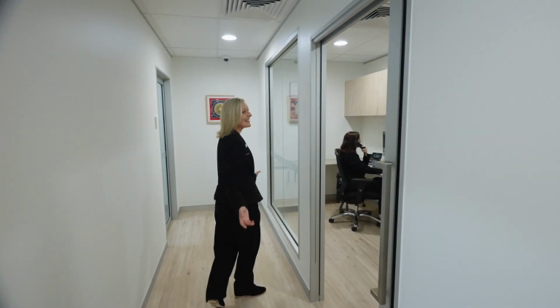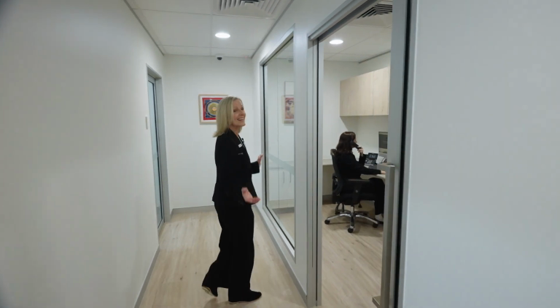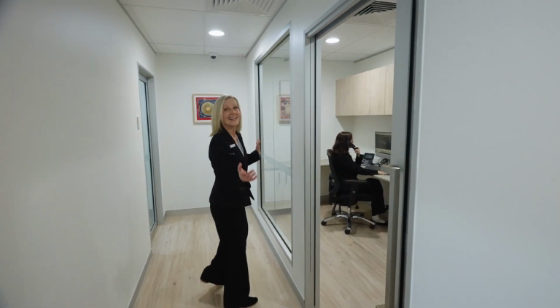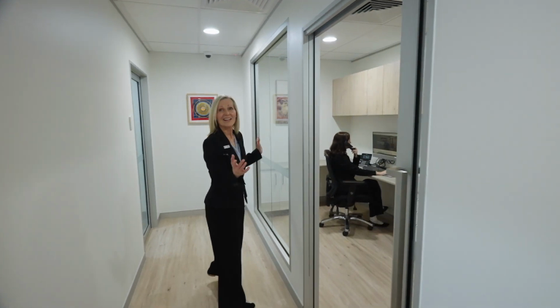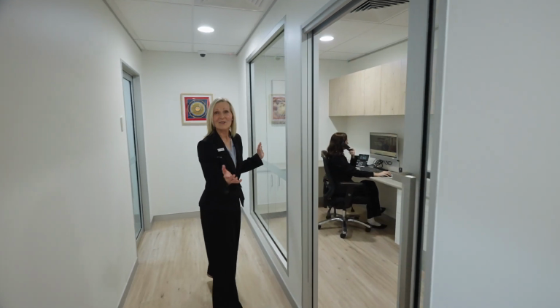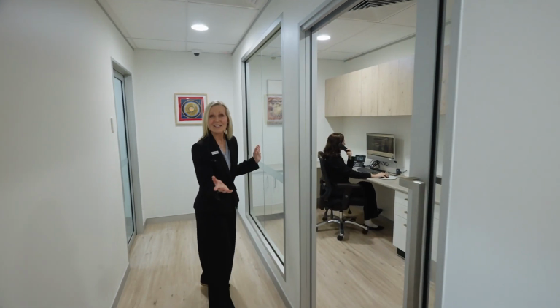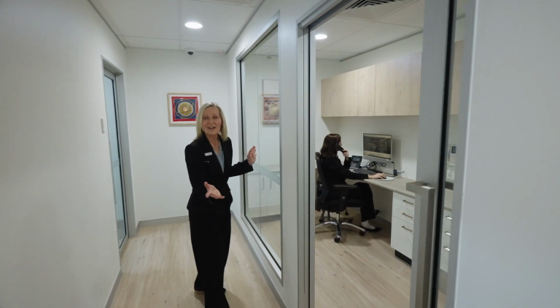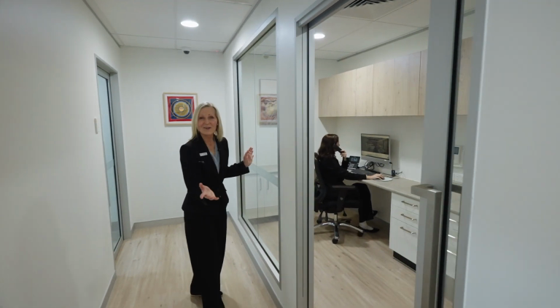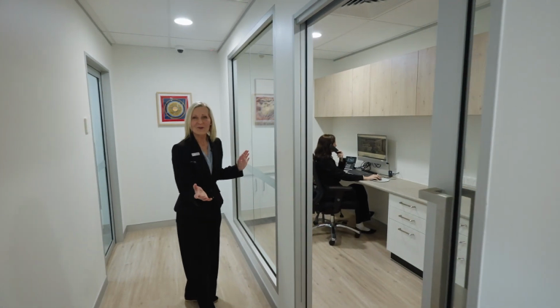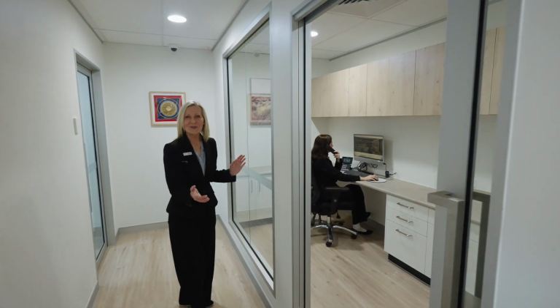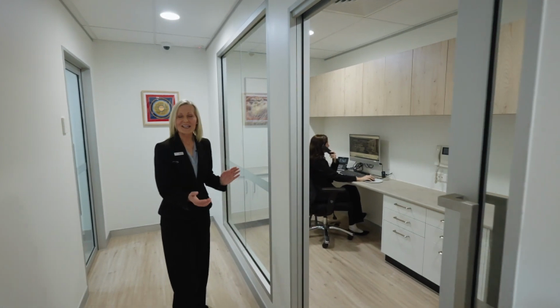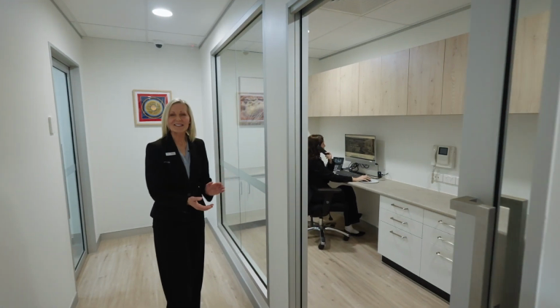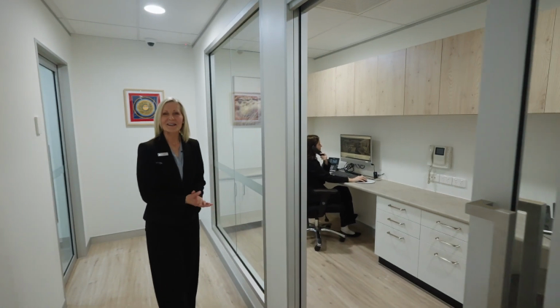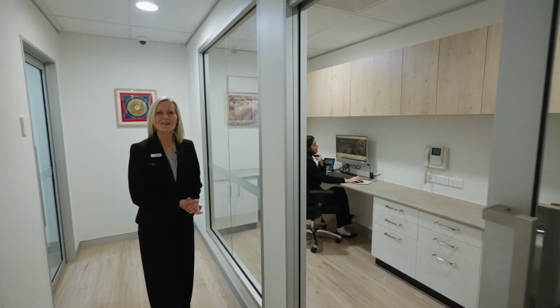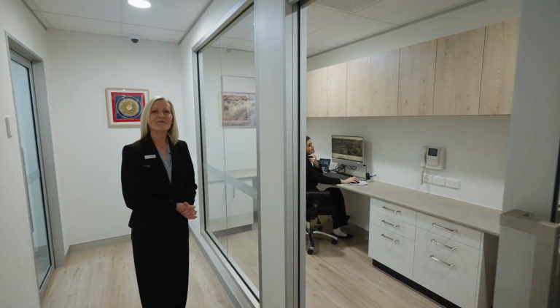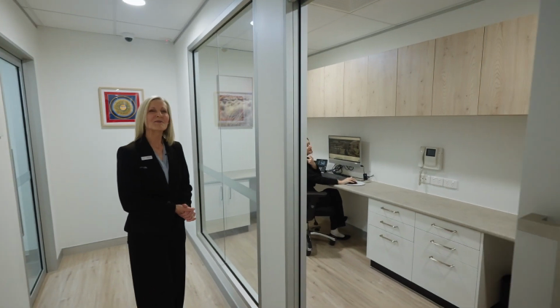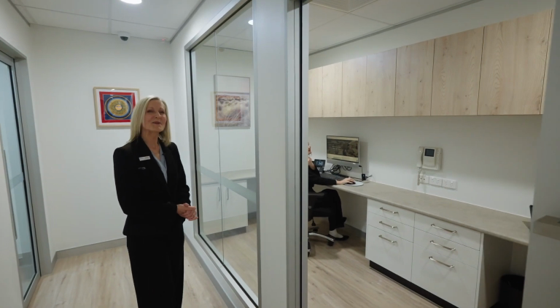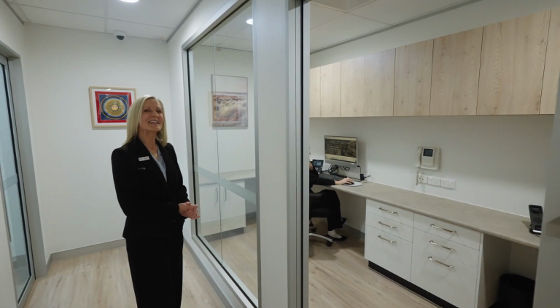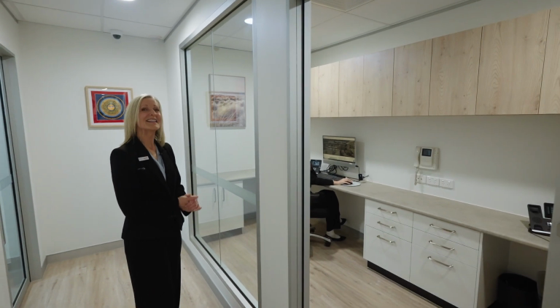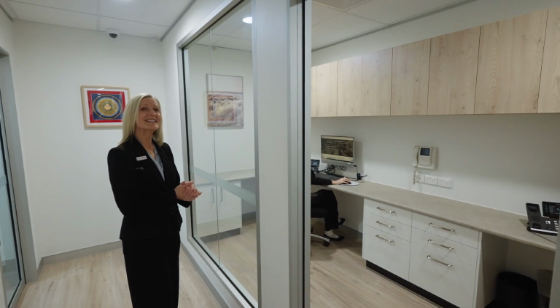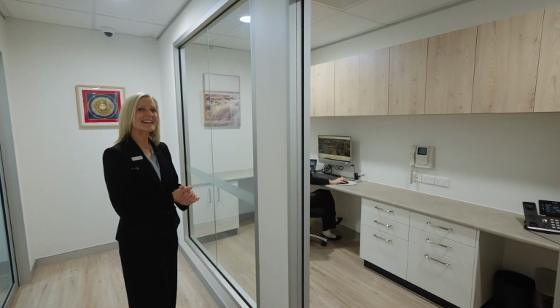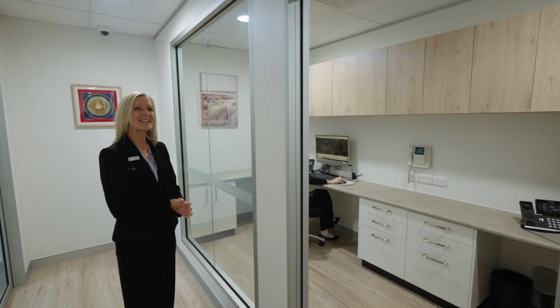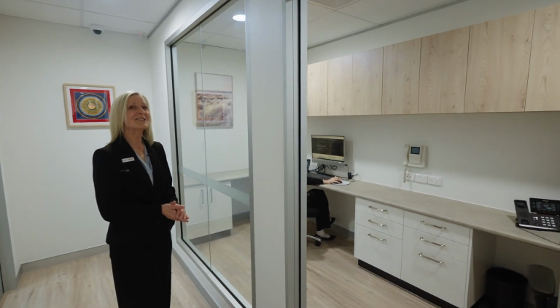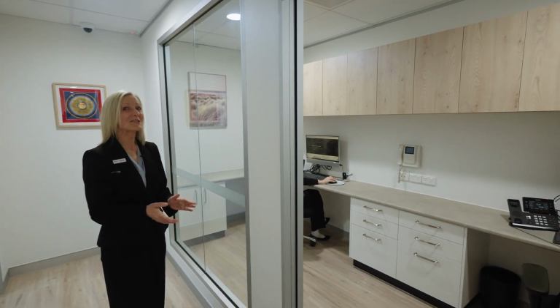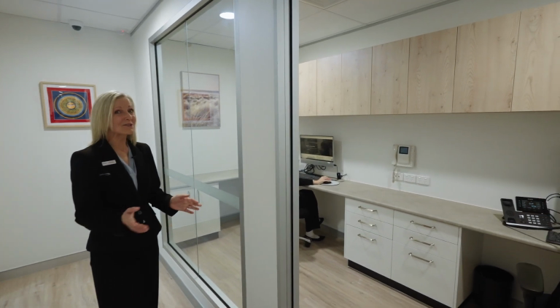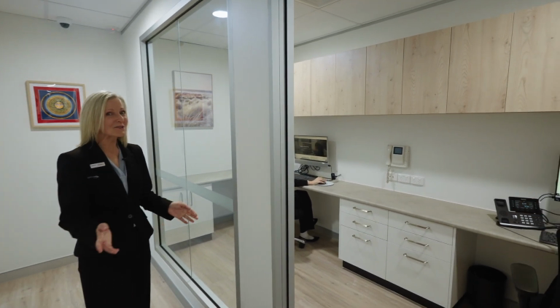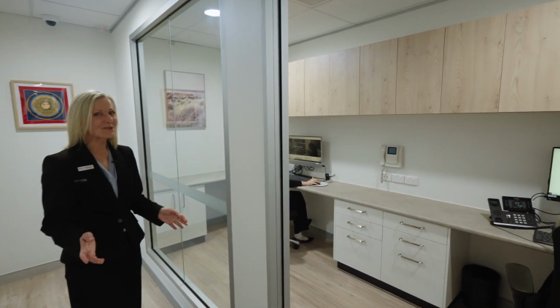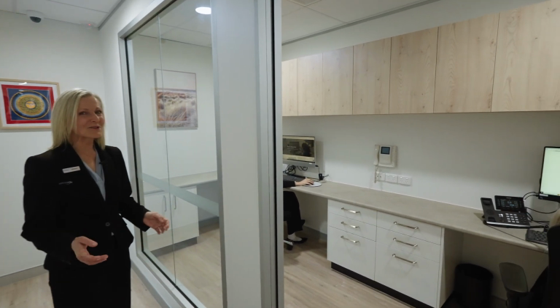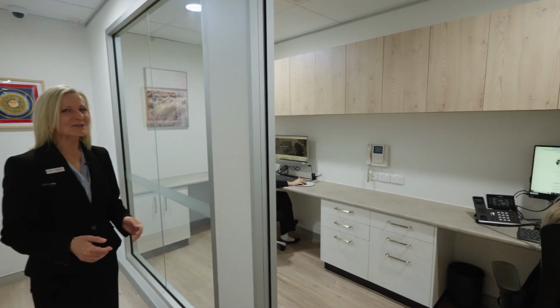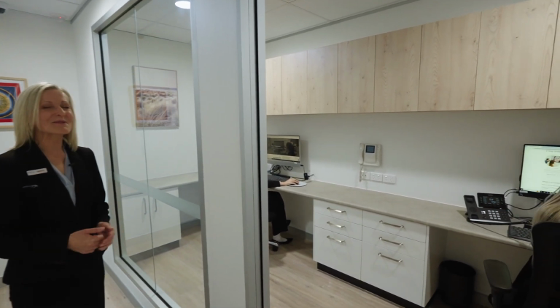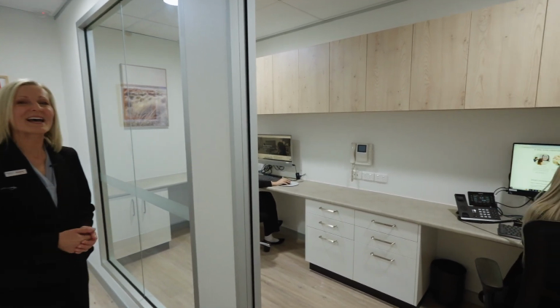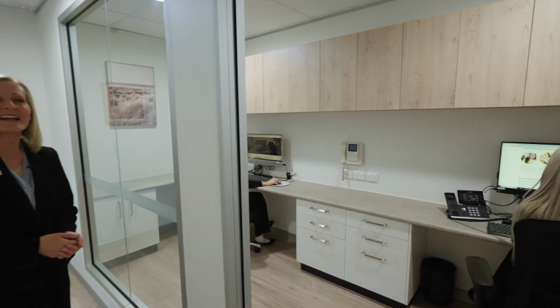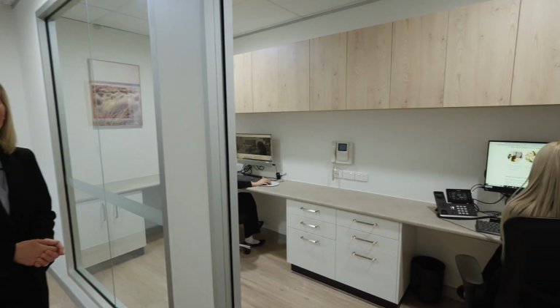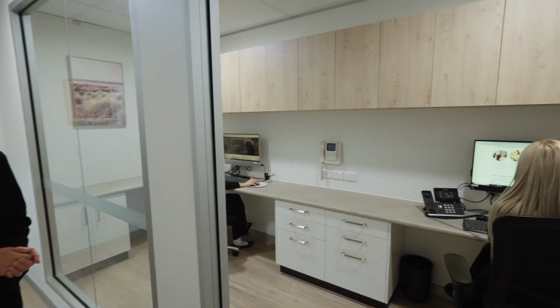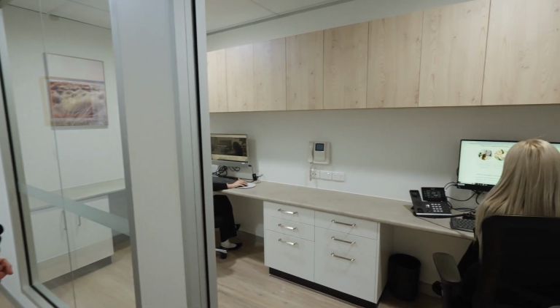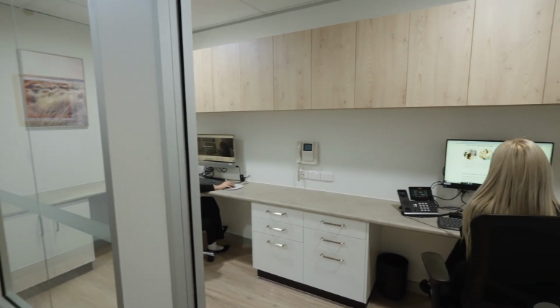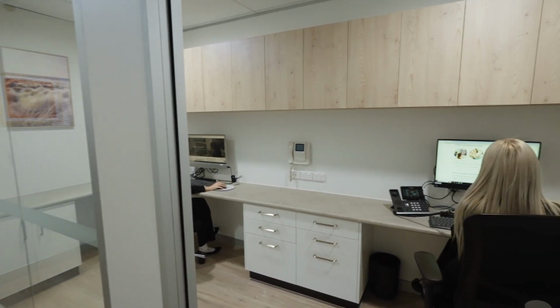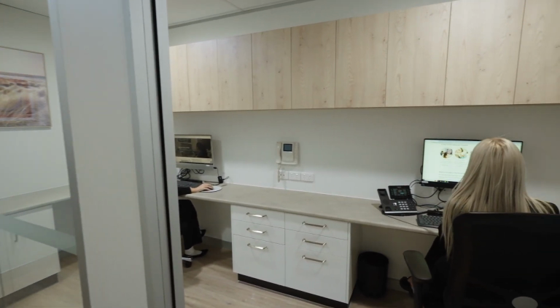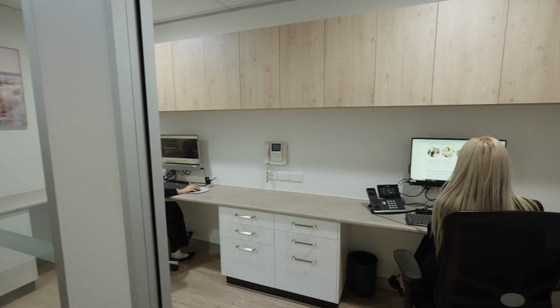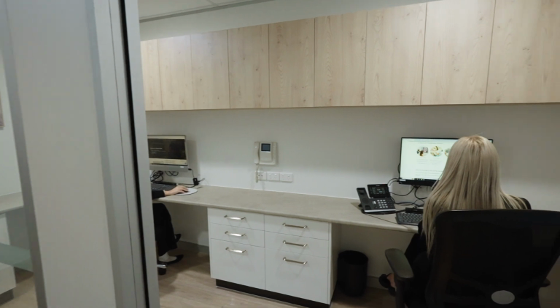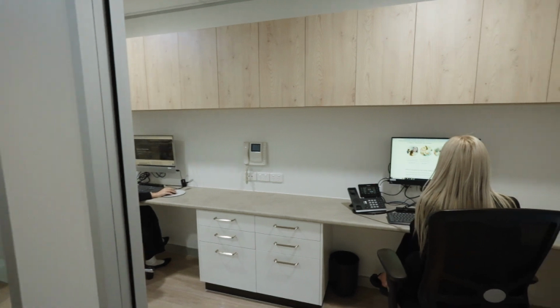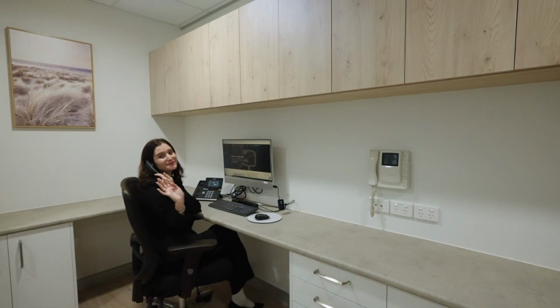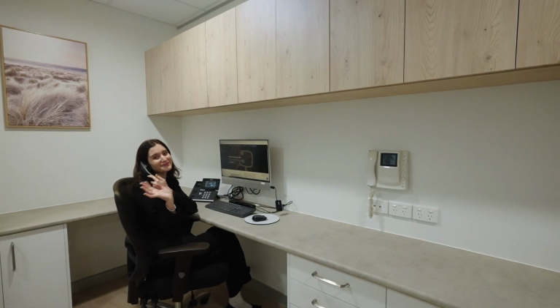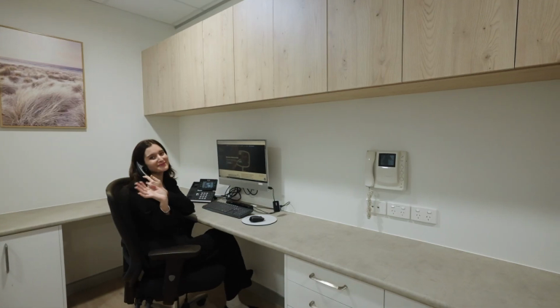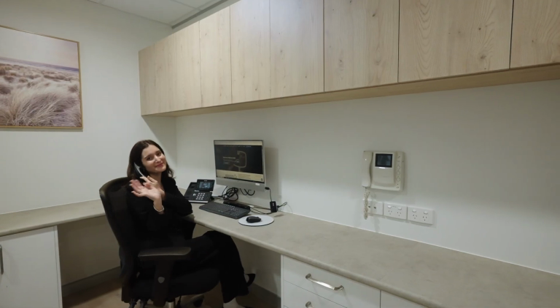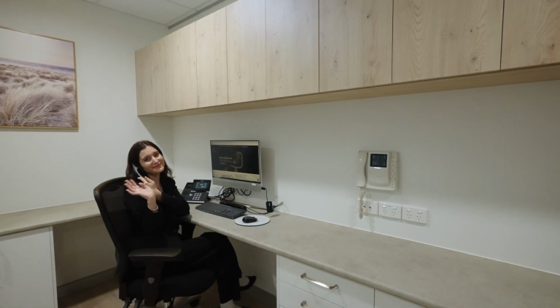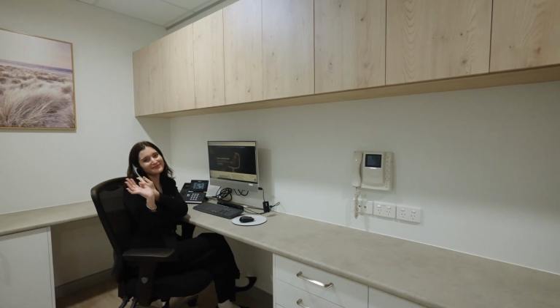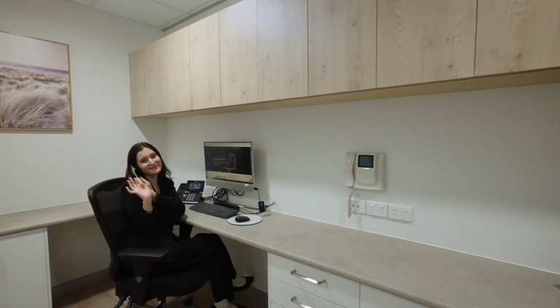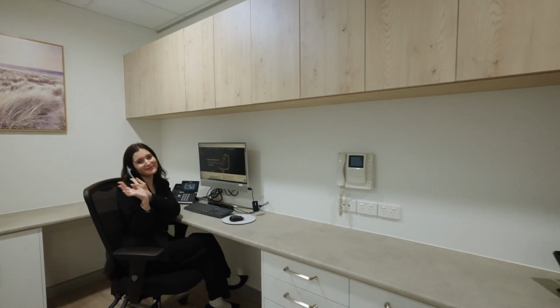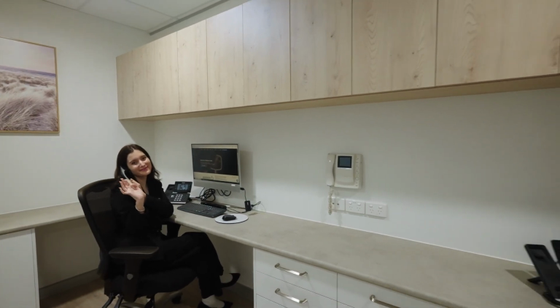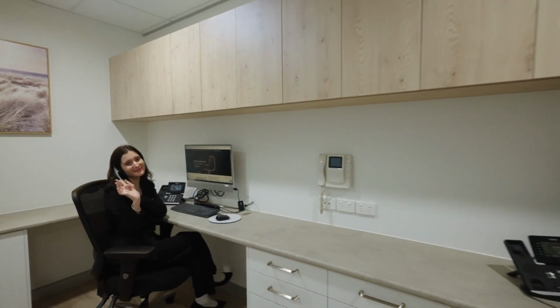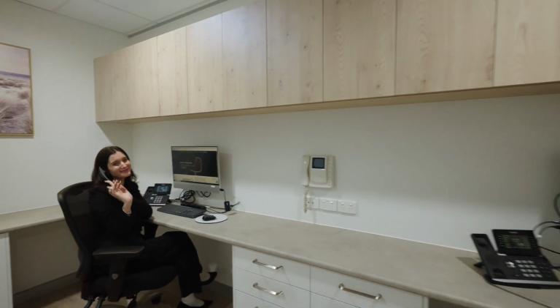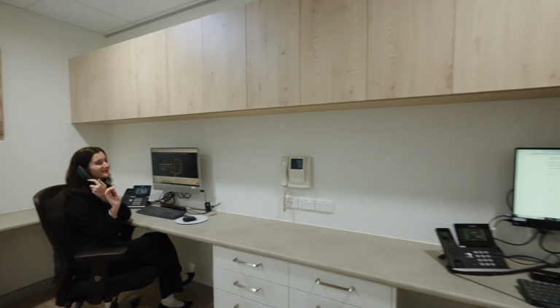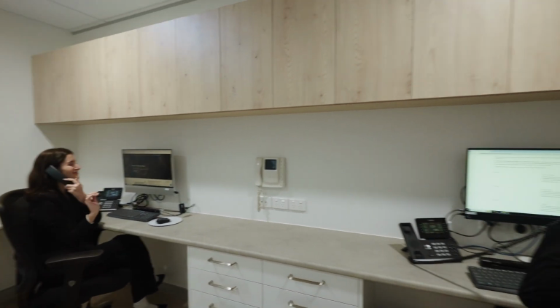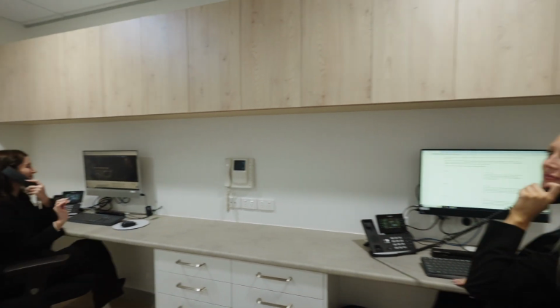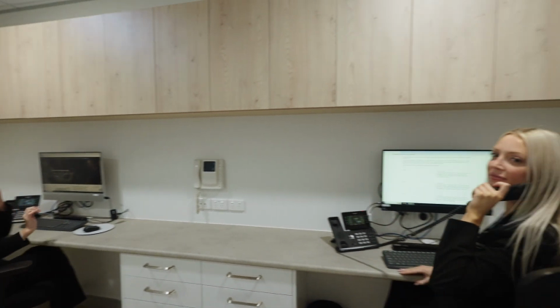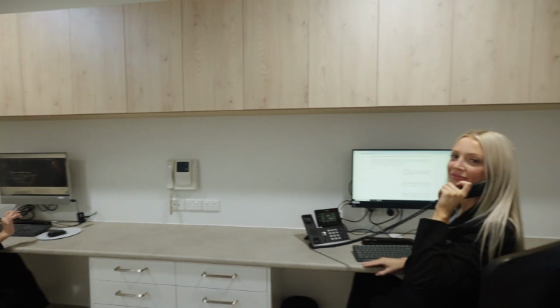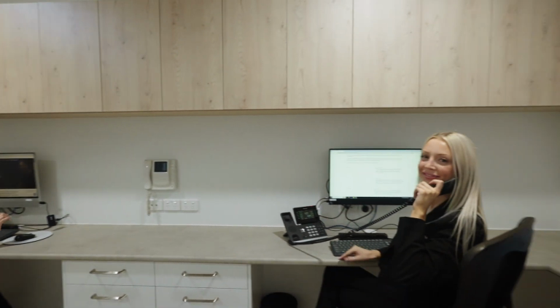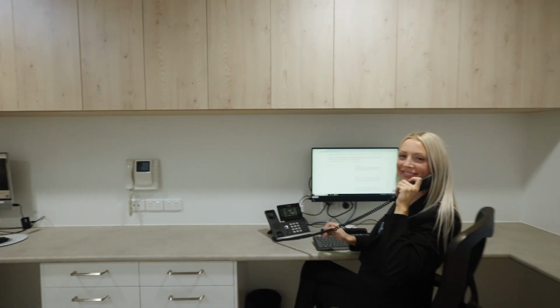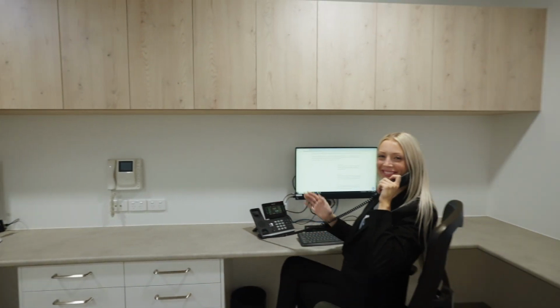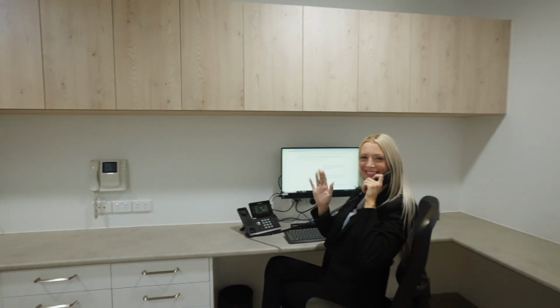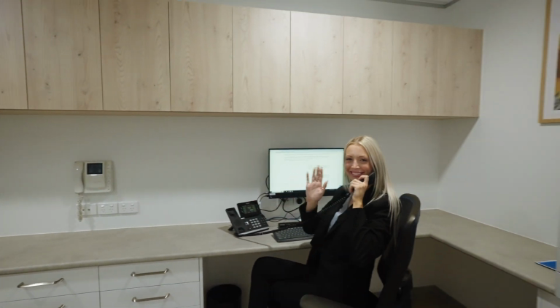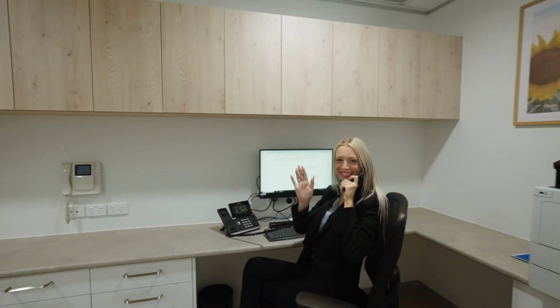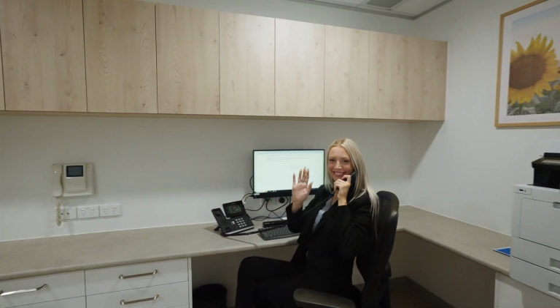Here is our call centre where we can attend to your calls without any outside distractions, focusing just on you.